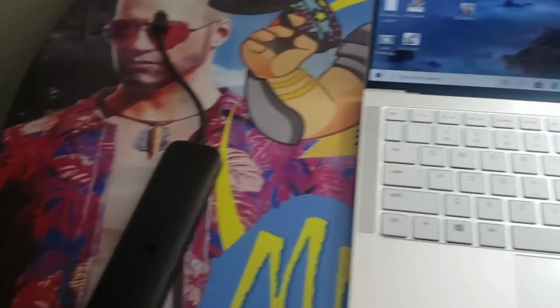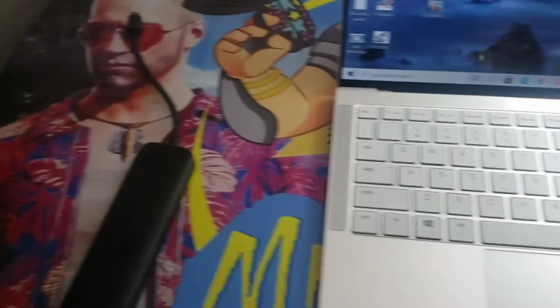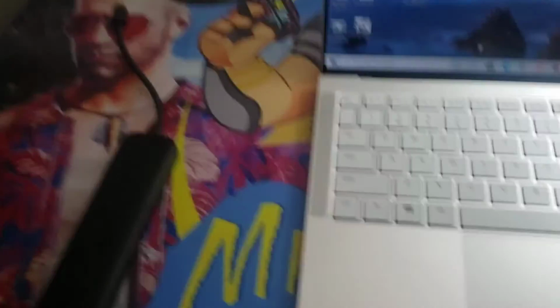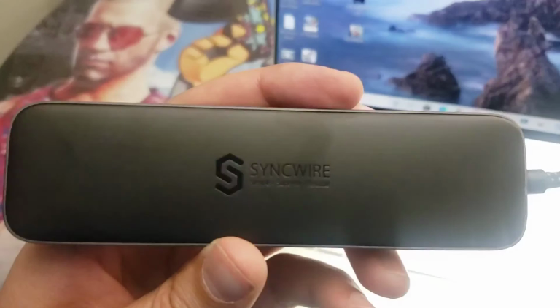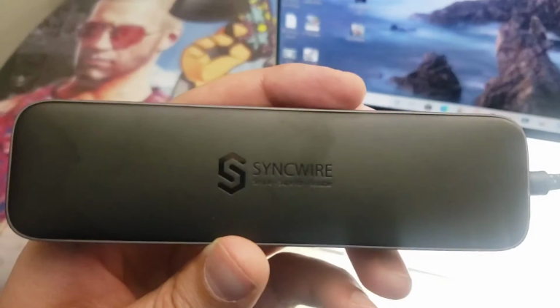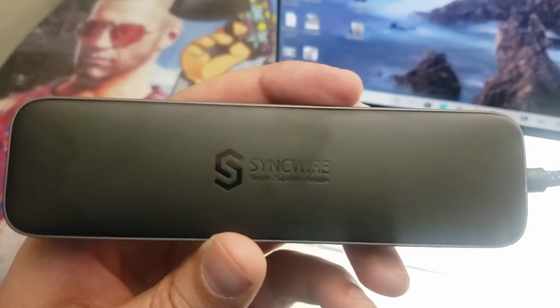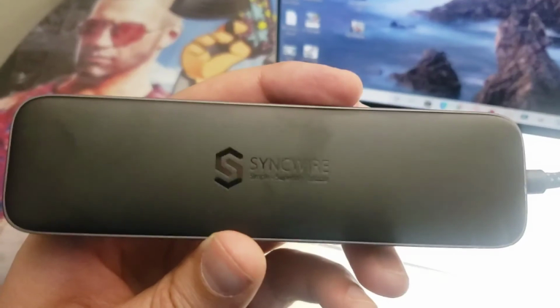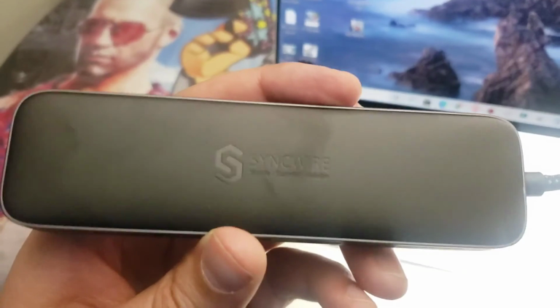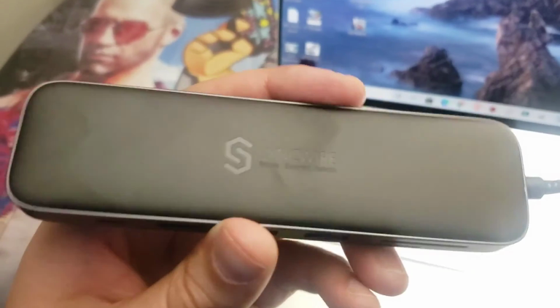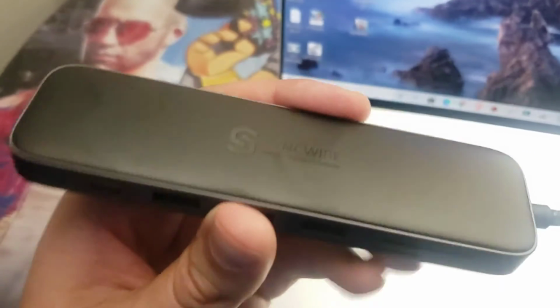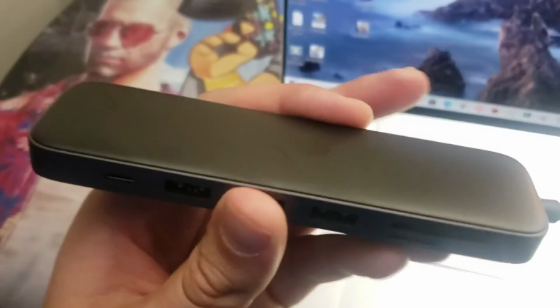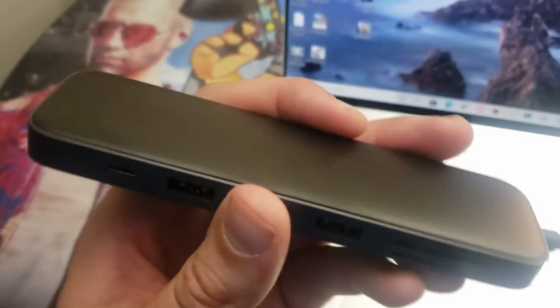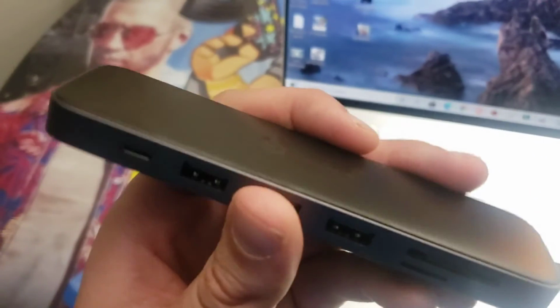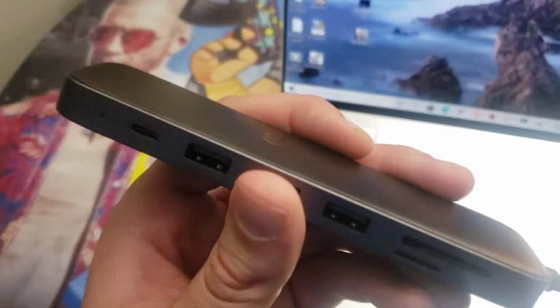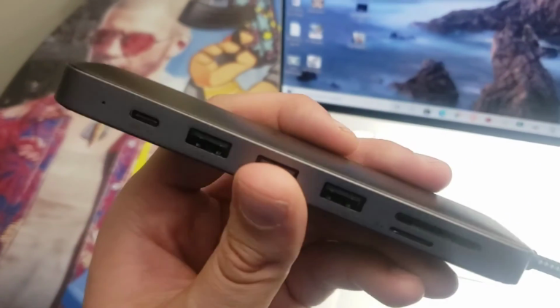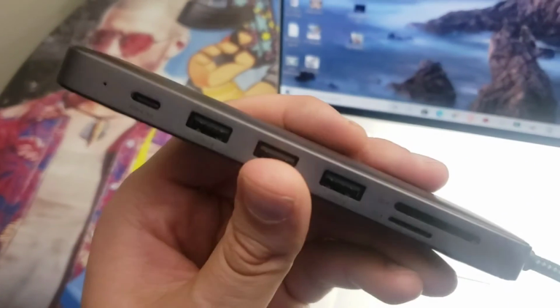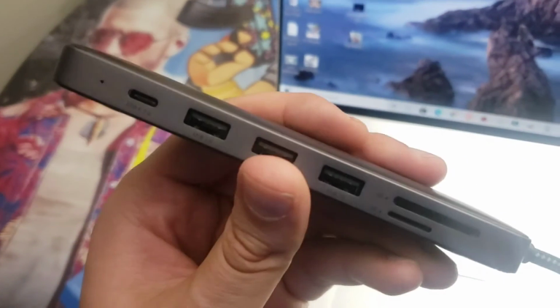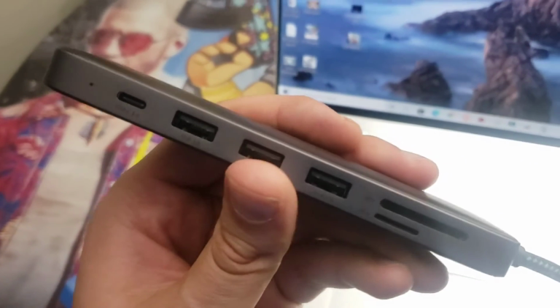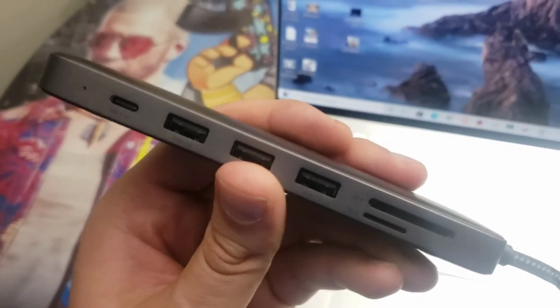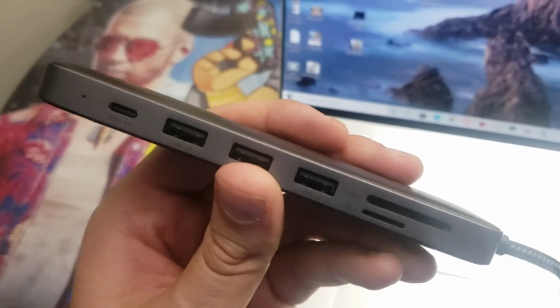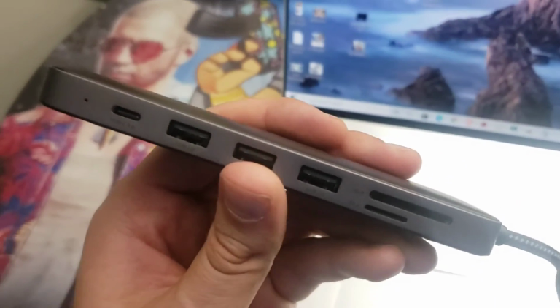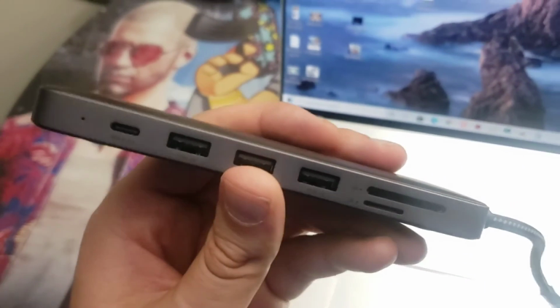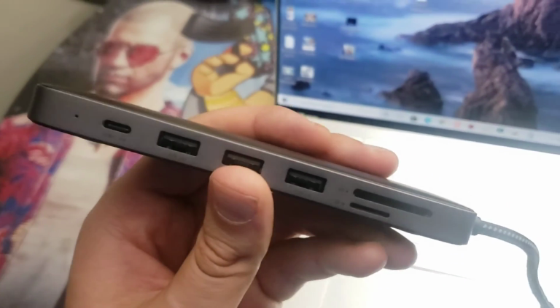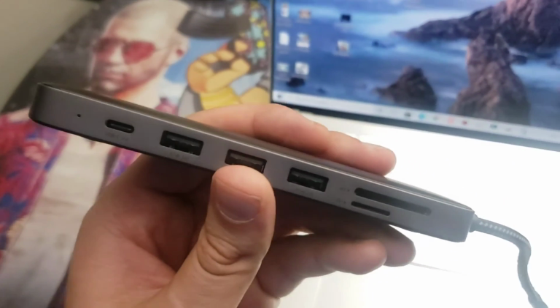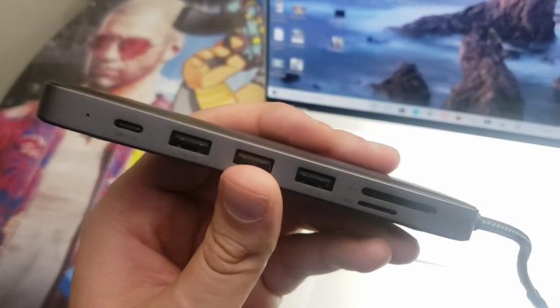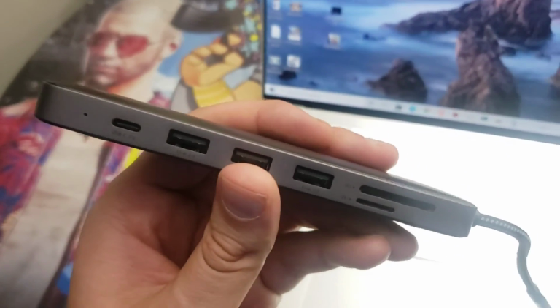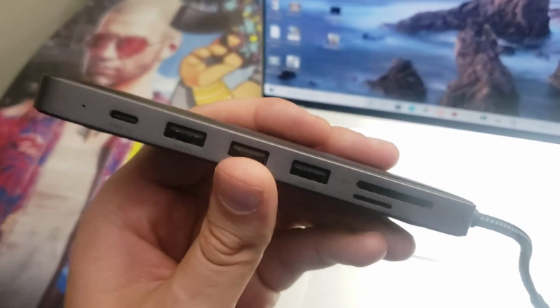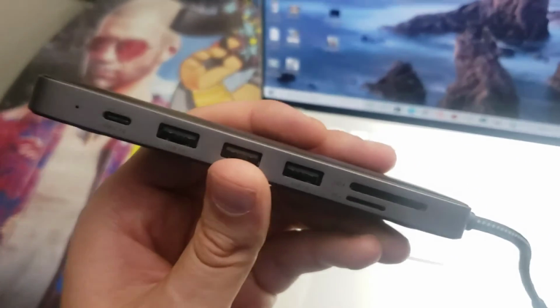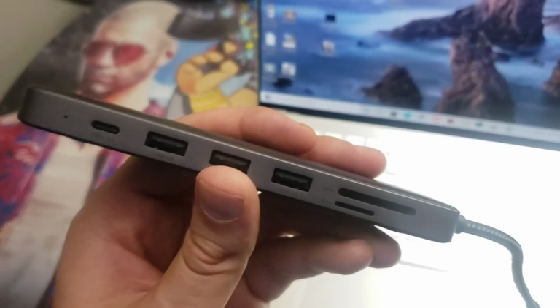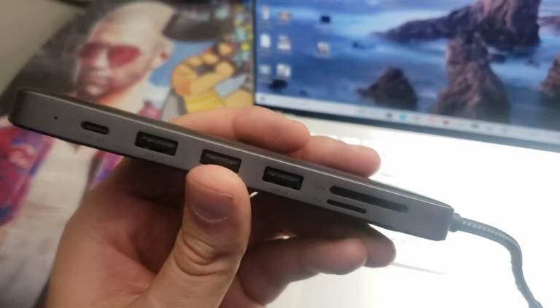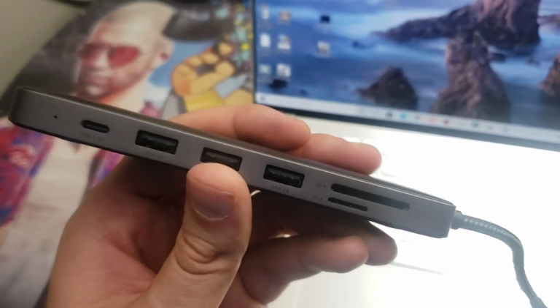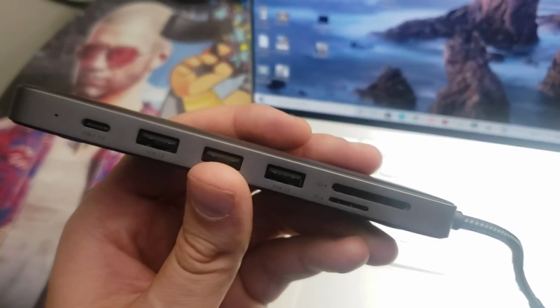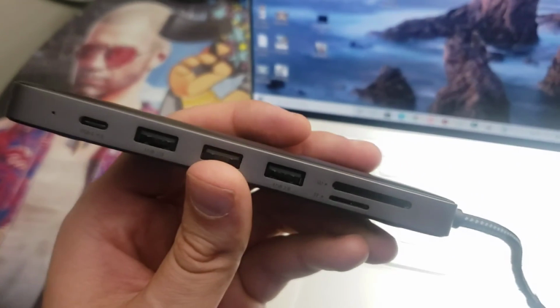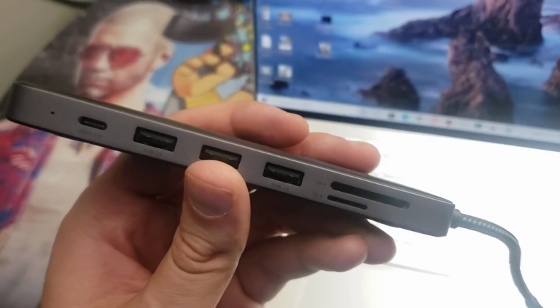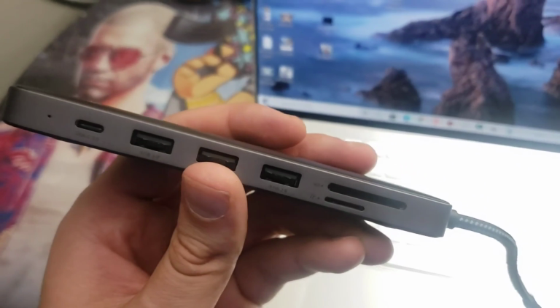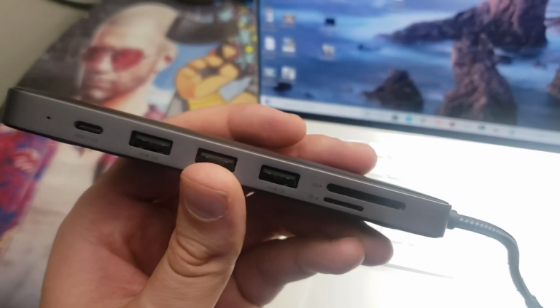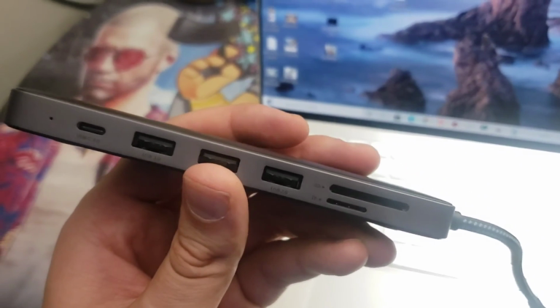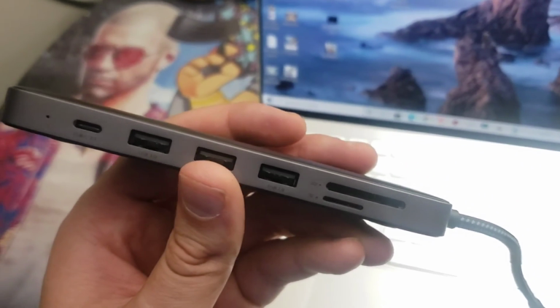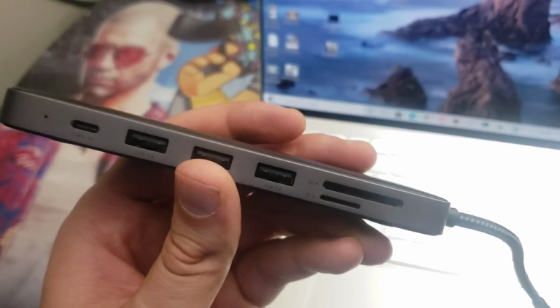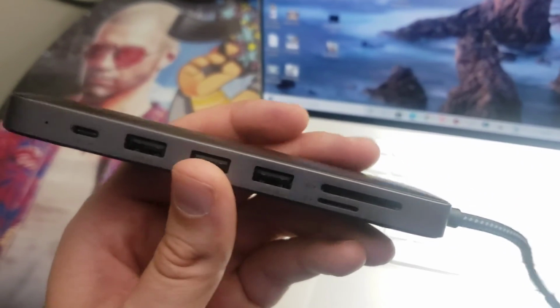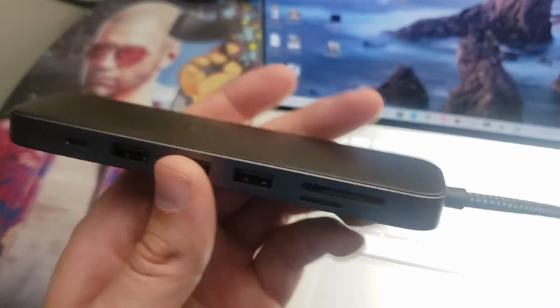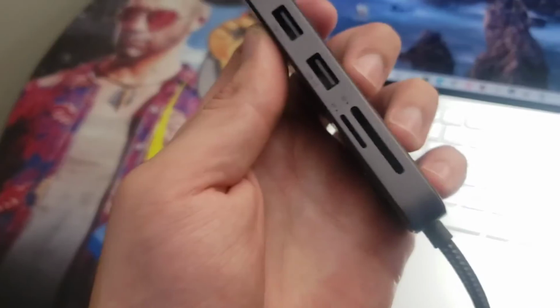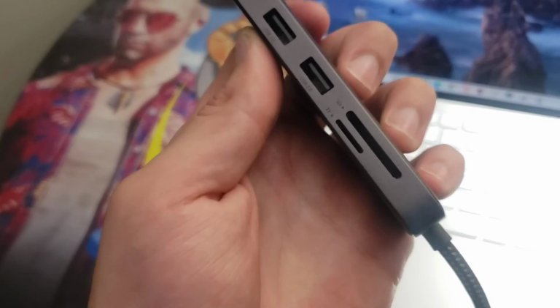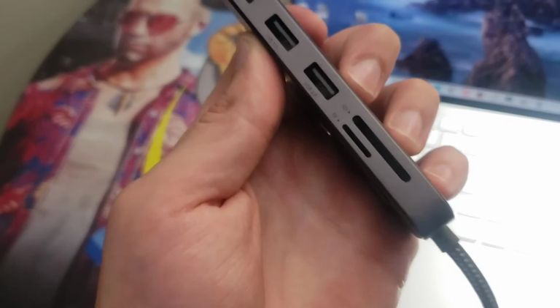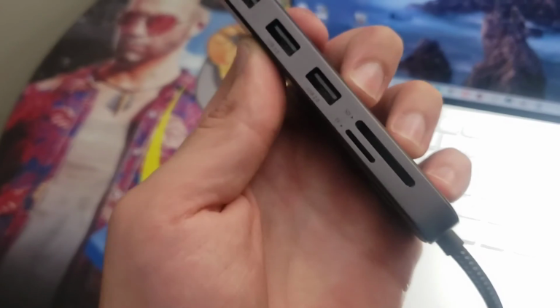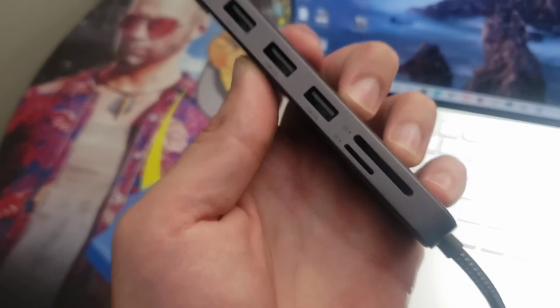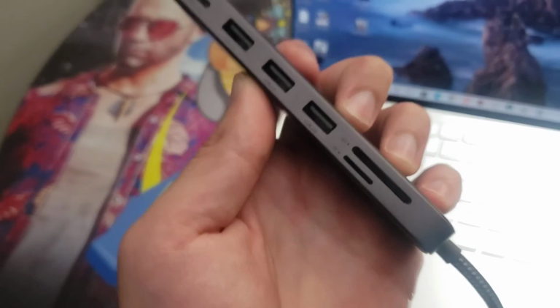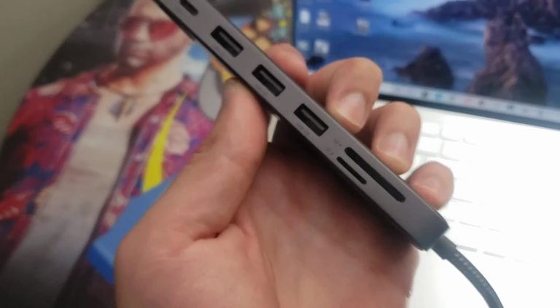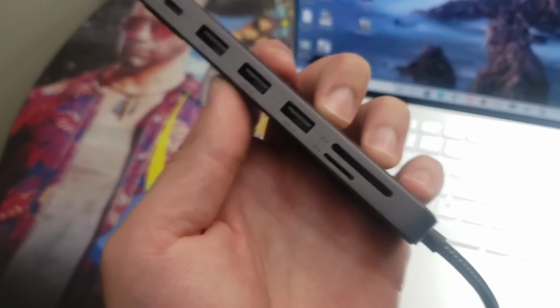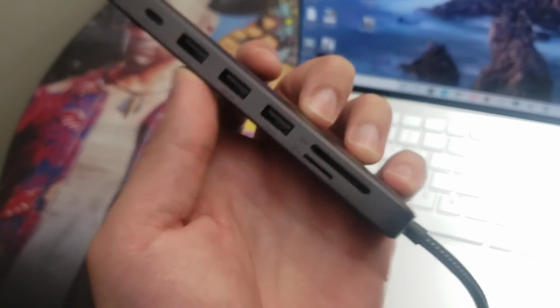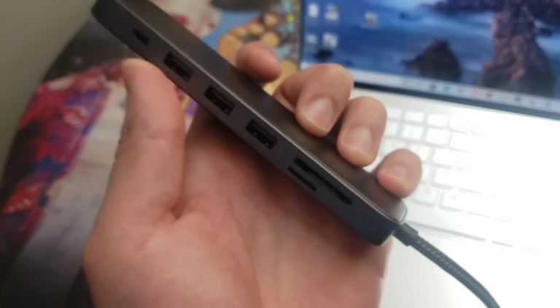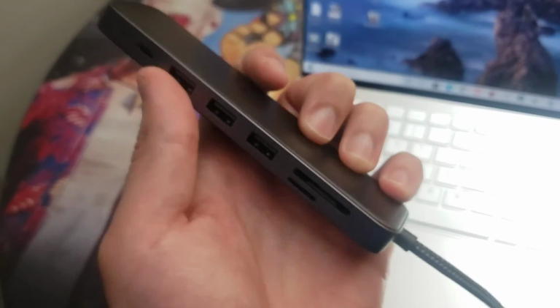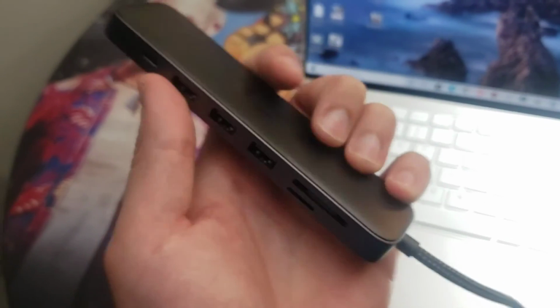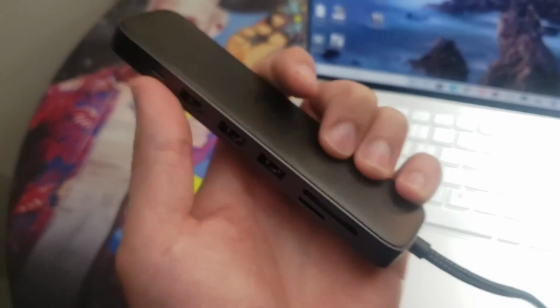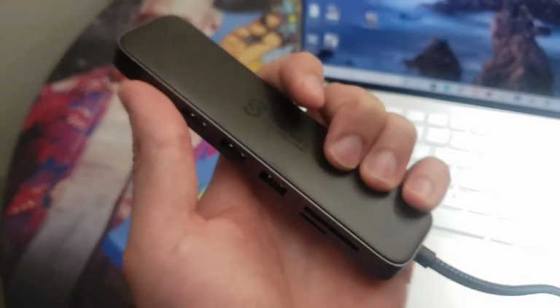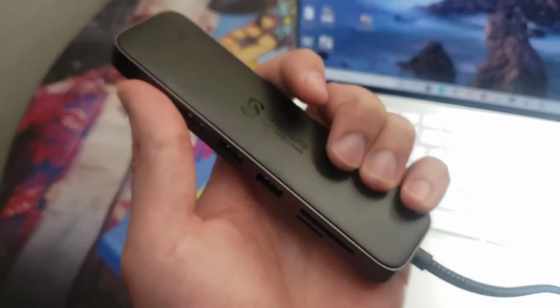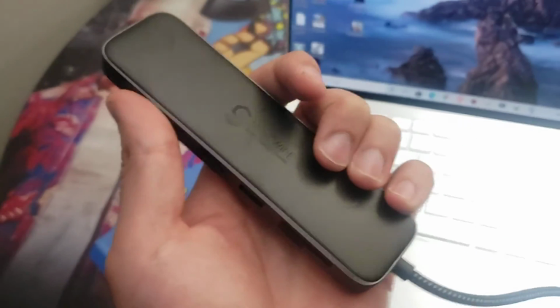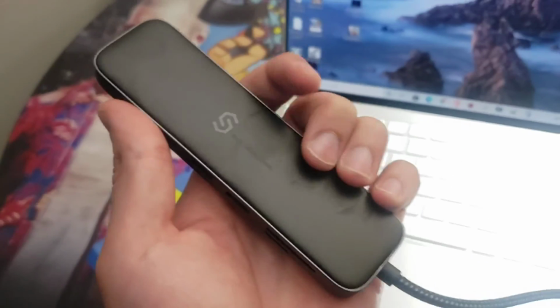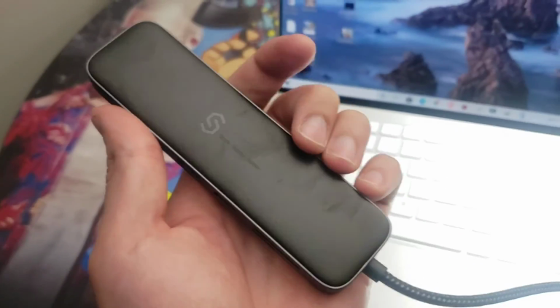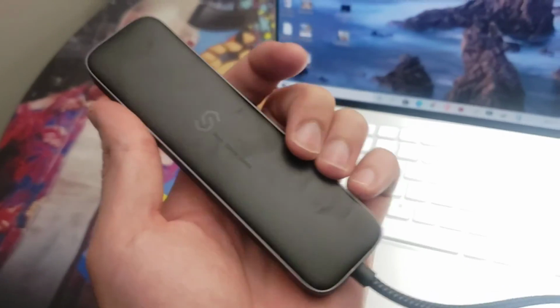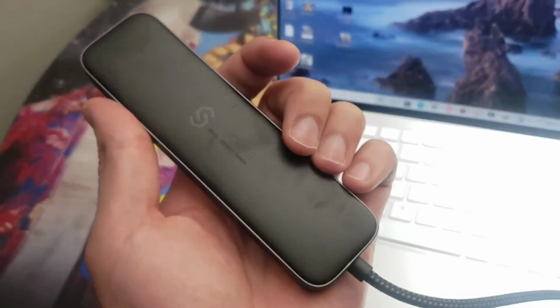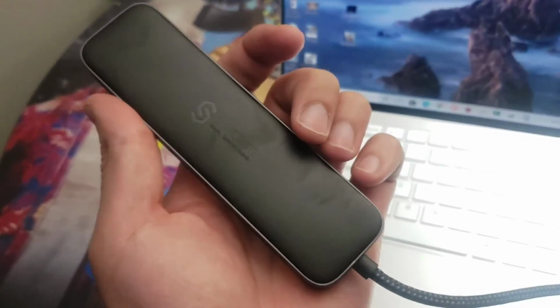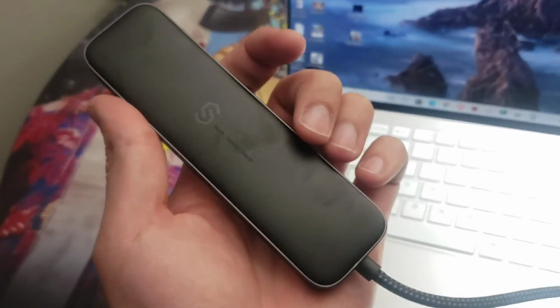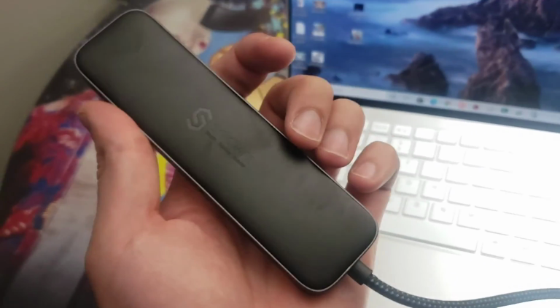A quick look at the SyncWire device. I hope you guys enjoyed this video. Thank you so much for watching. Have a great day.